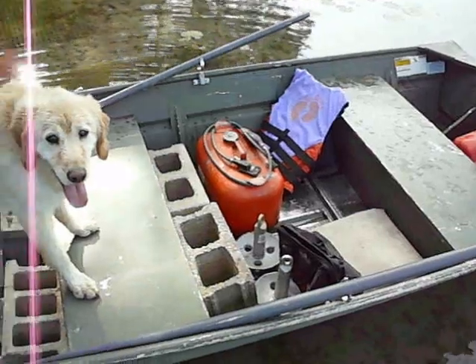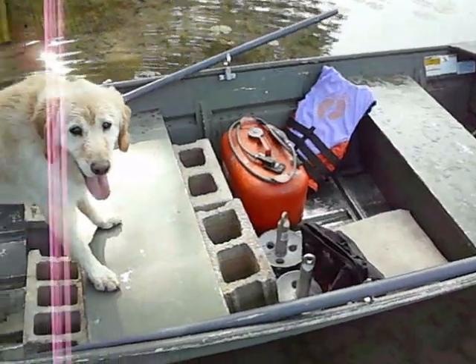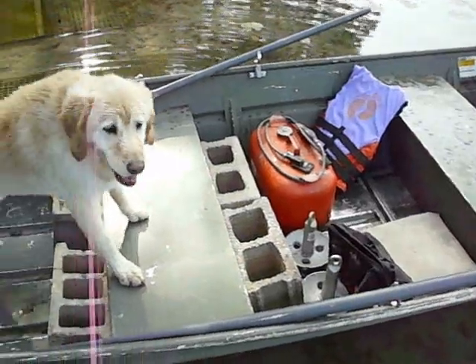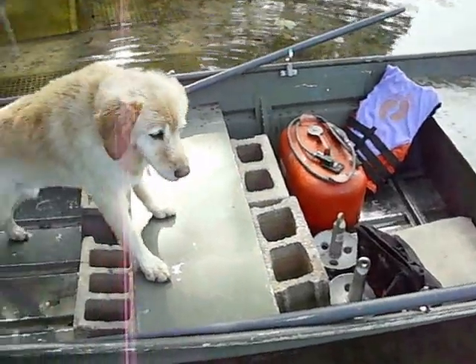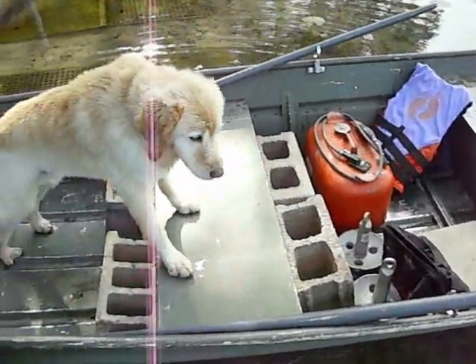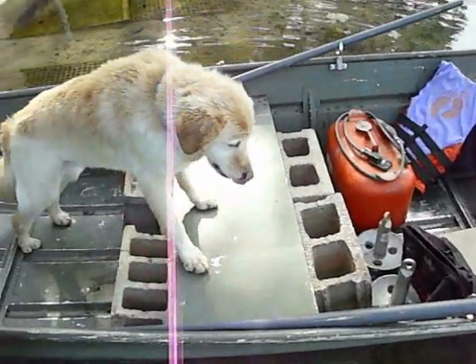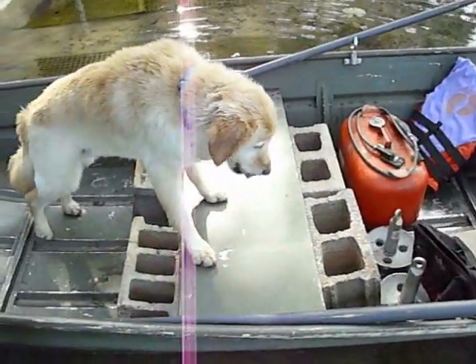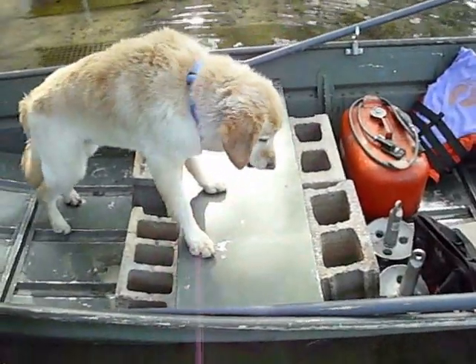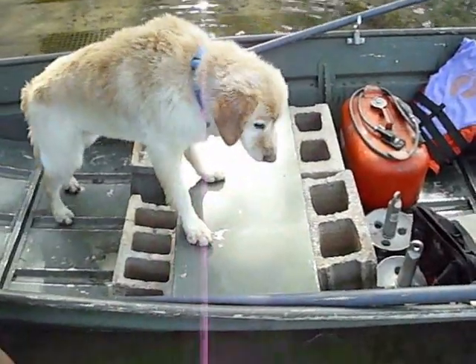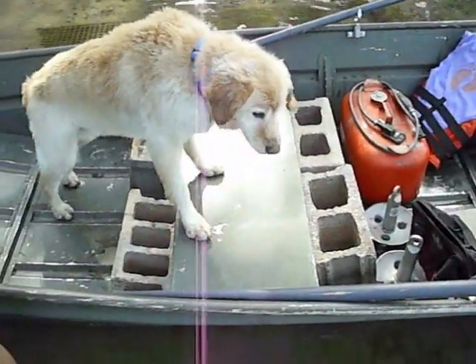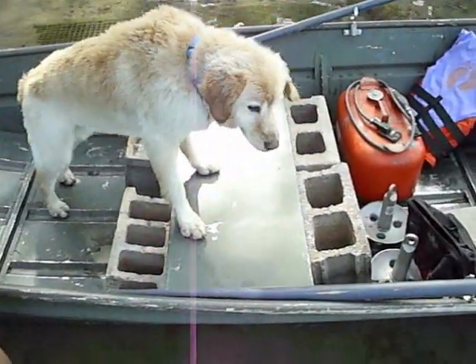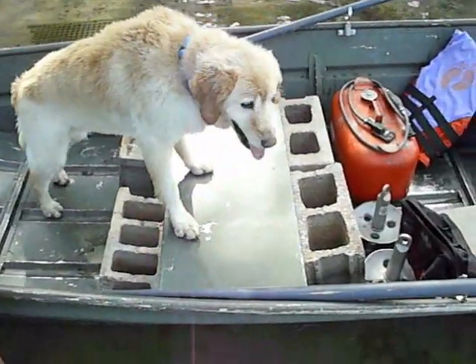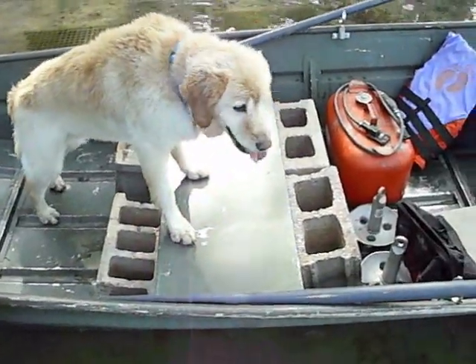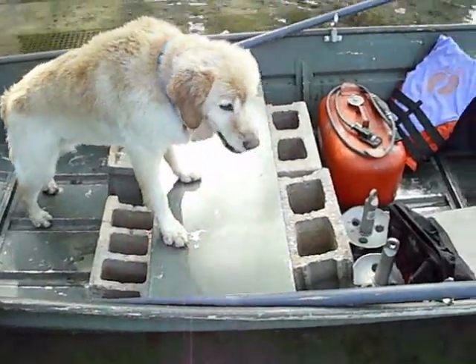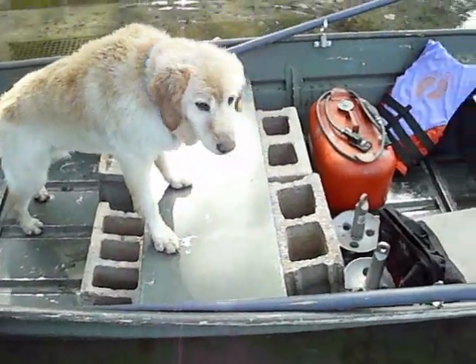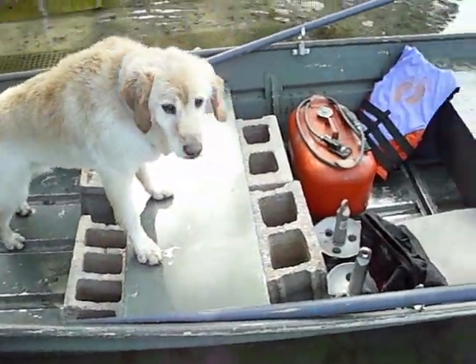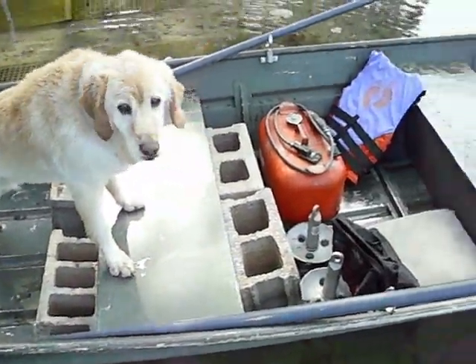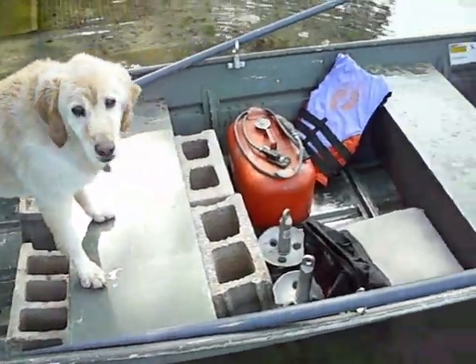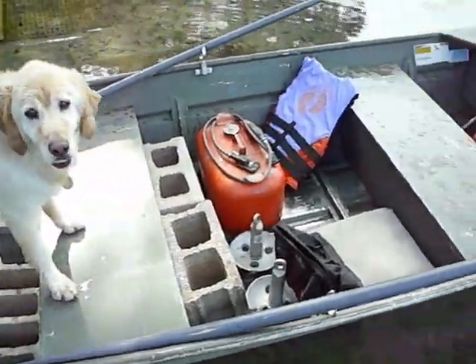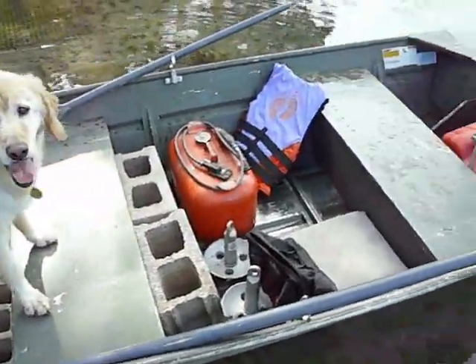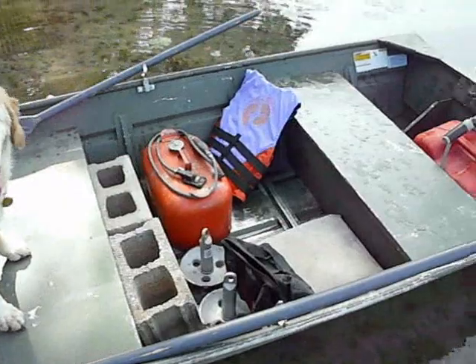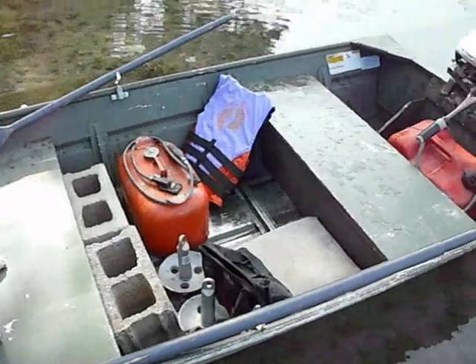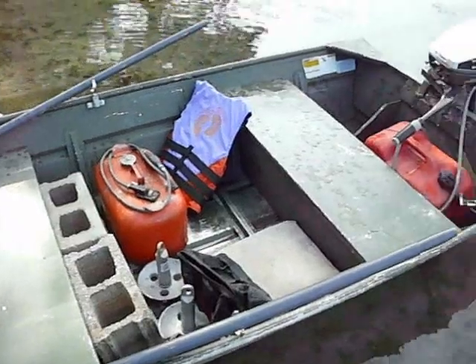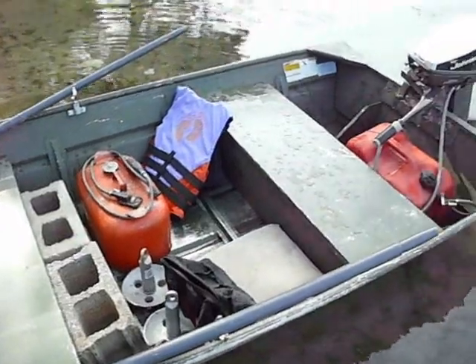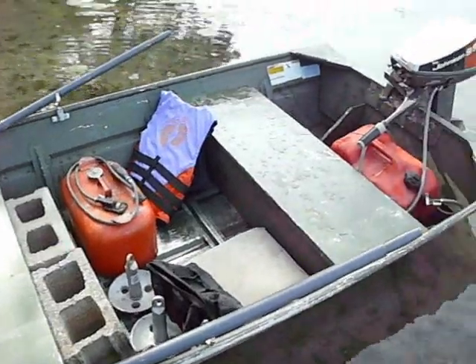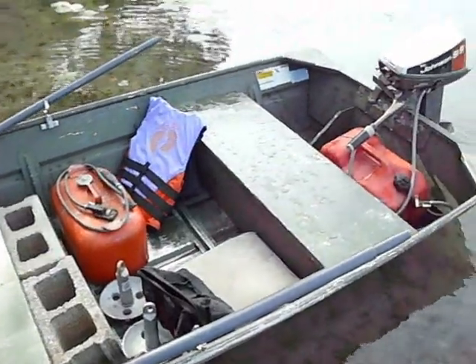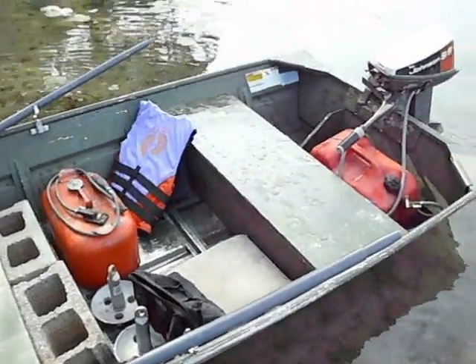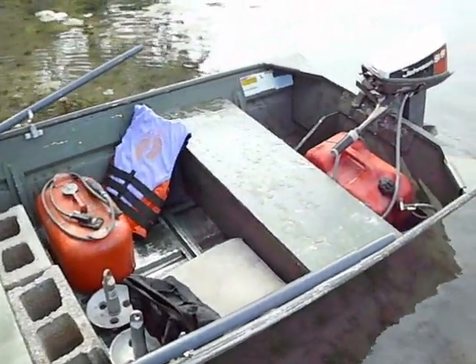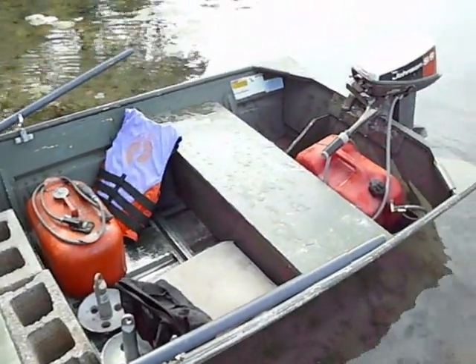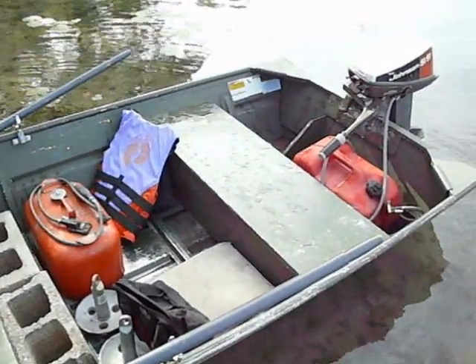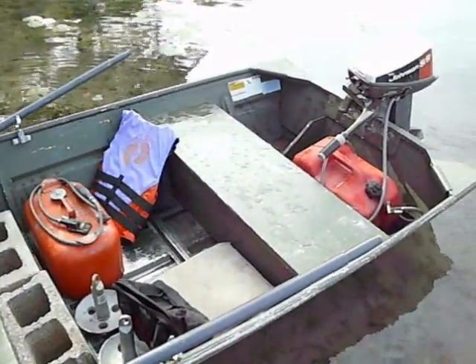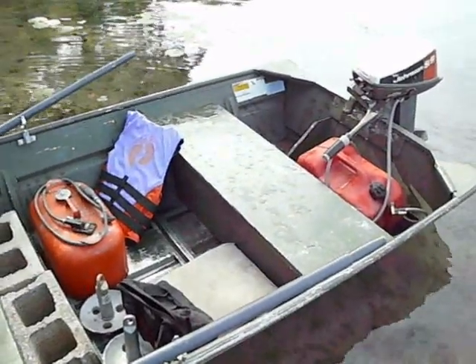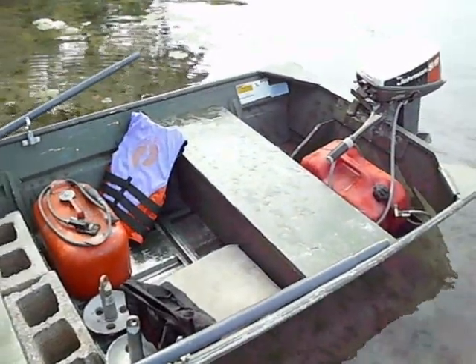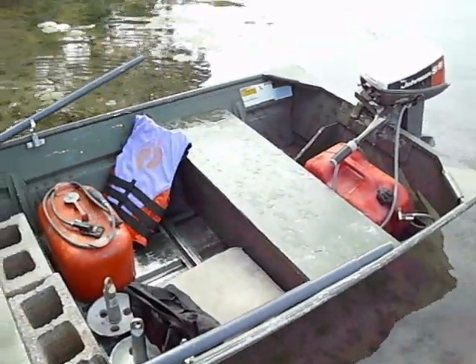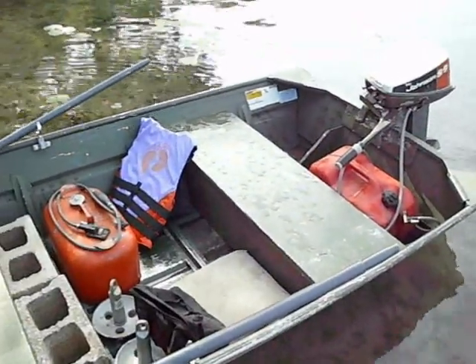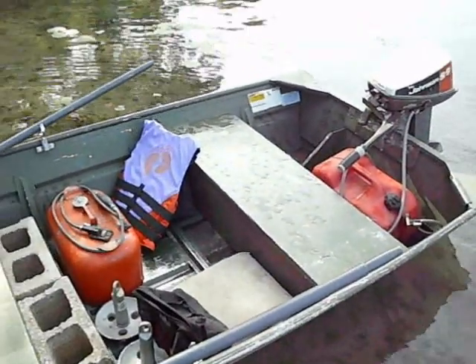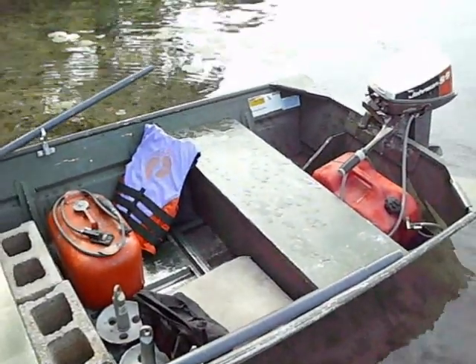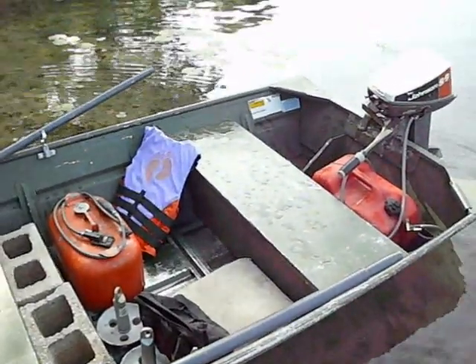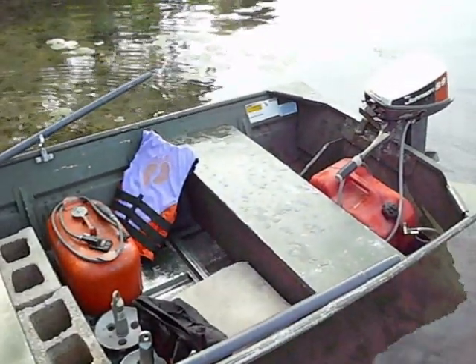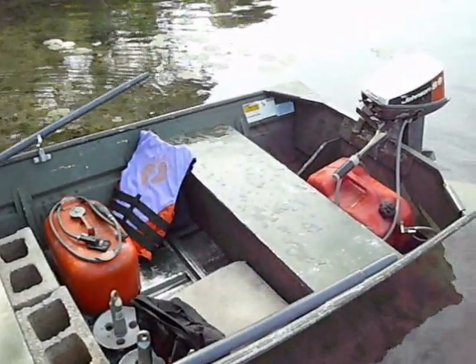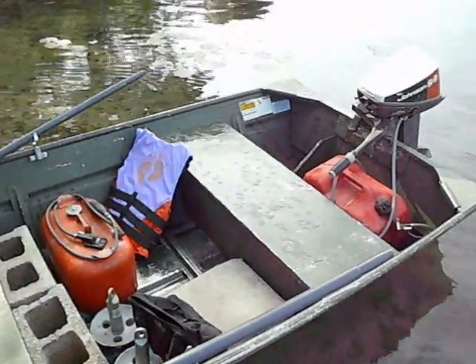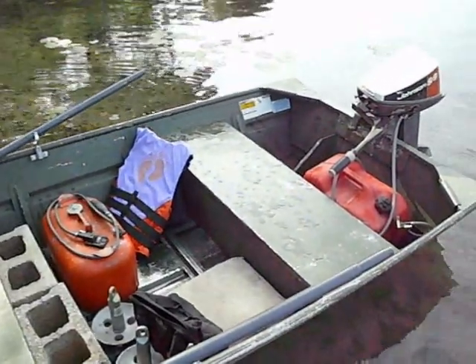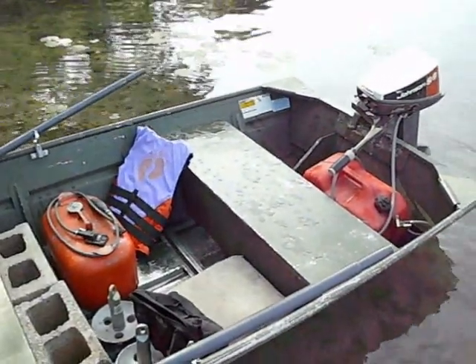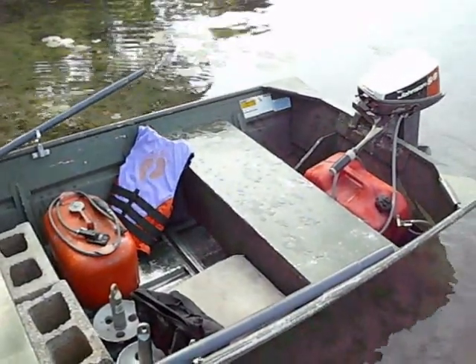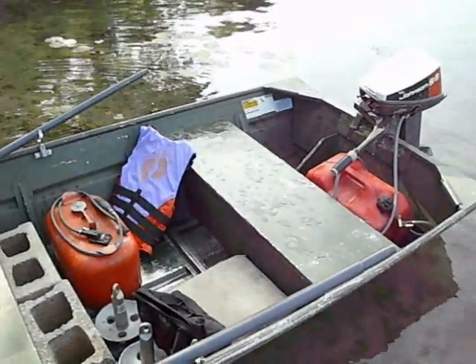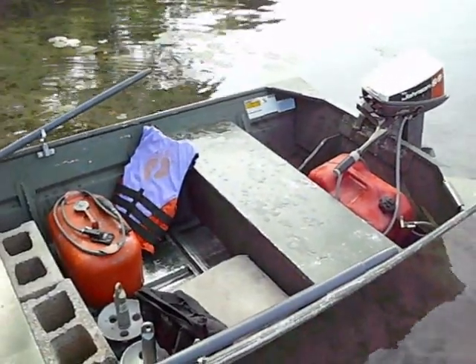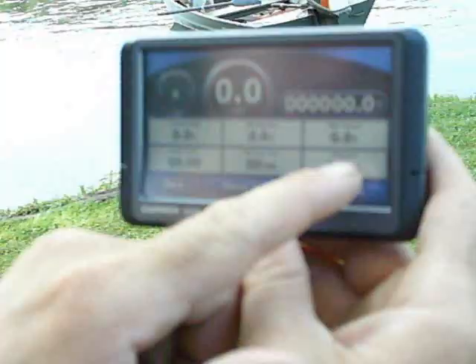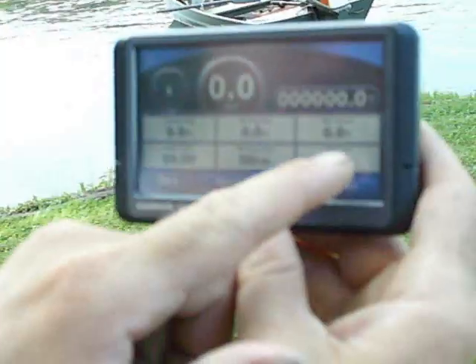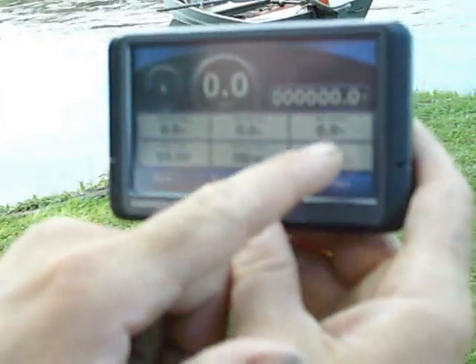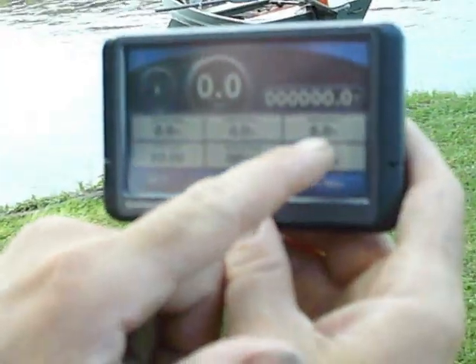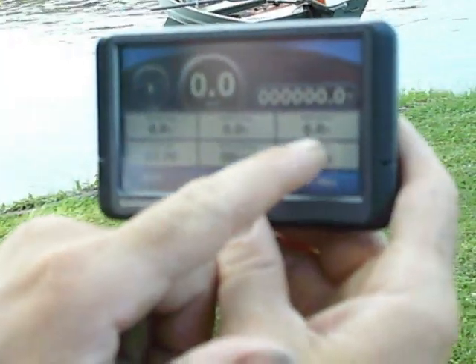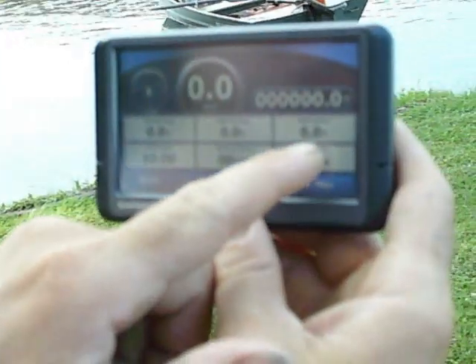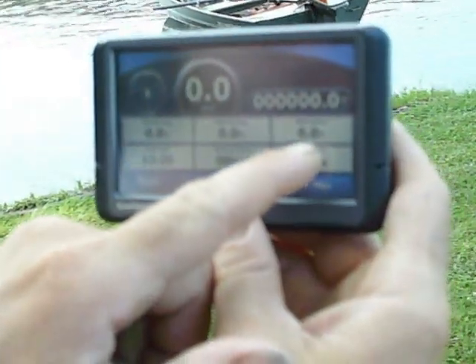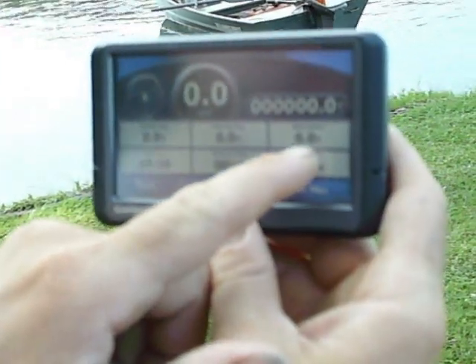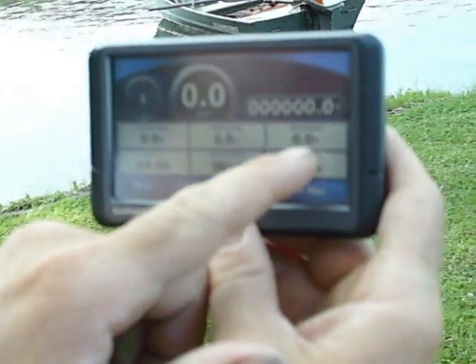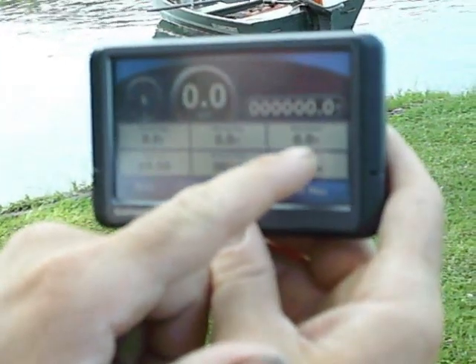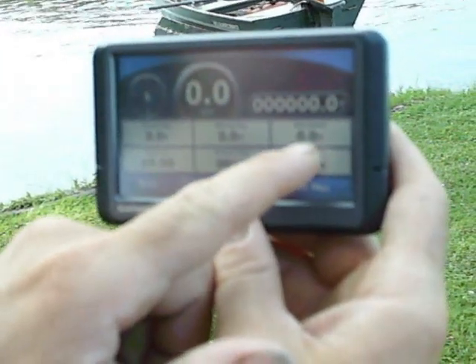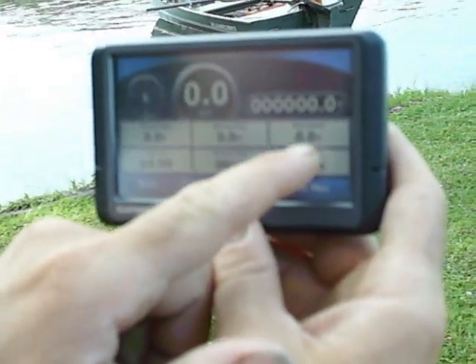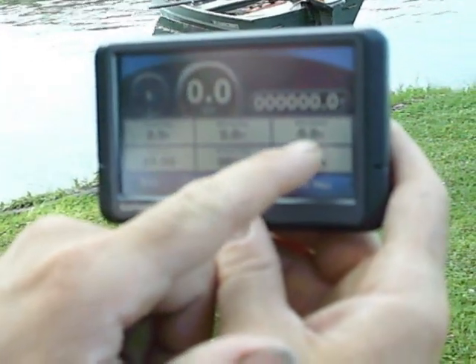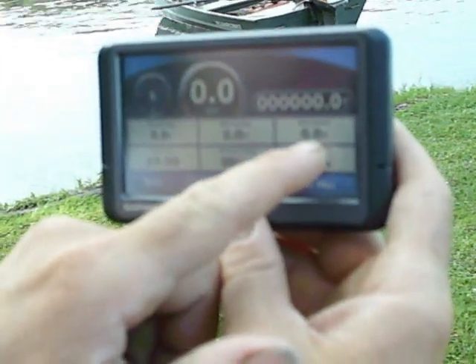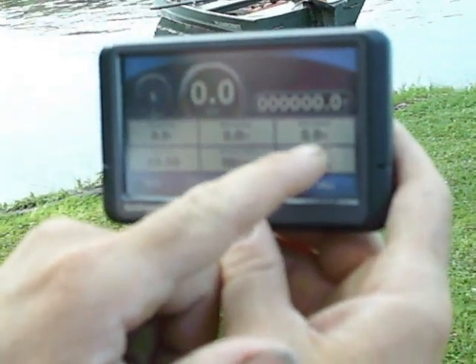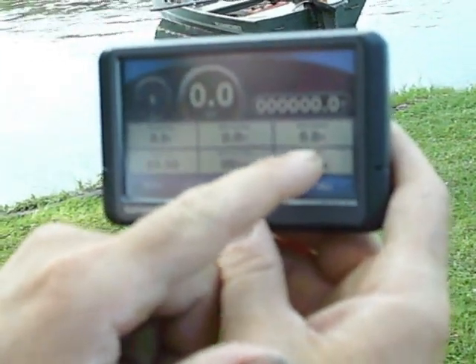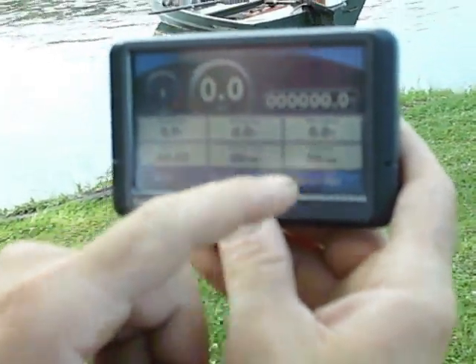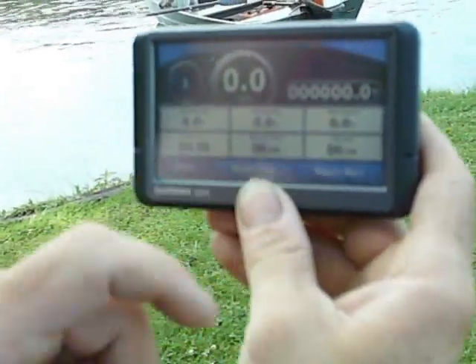As you can see, the boat is fully loaded to 540 pounds. I just reset the max speed to zero.